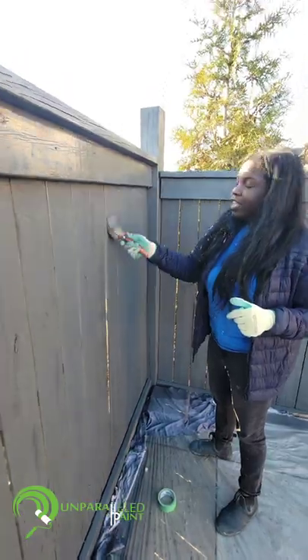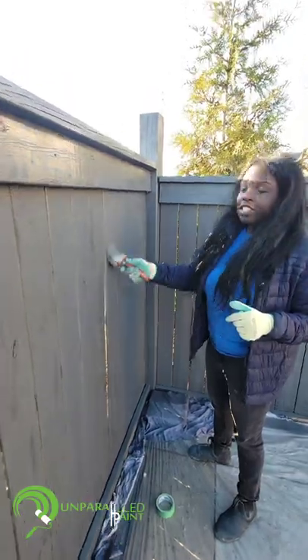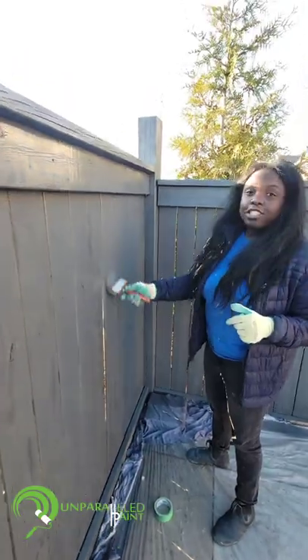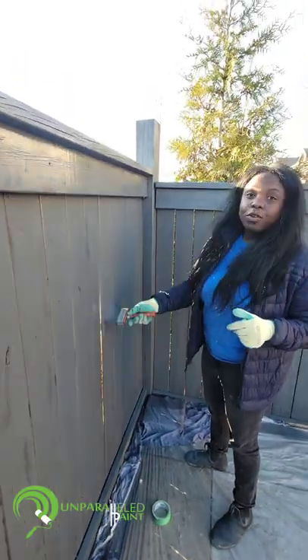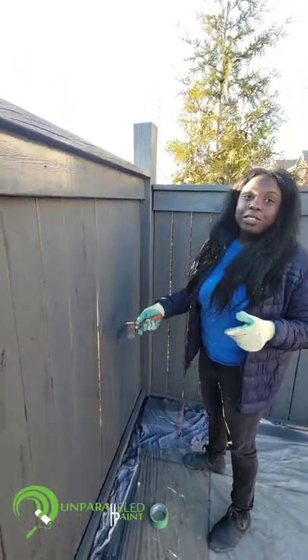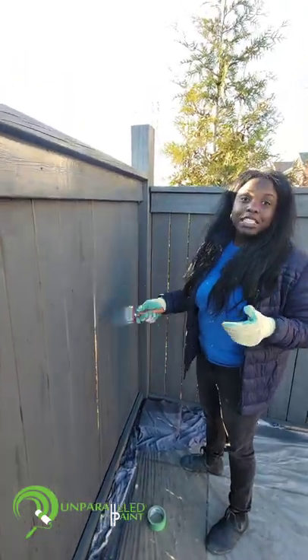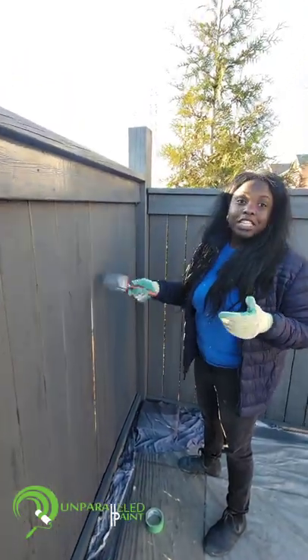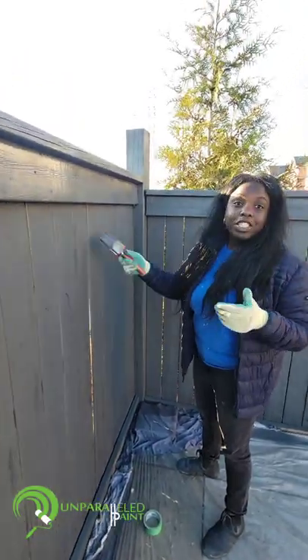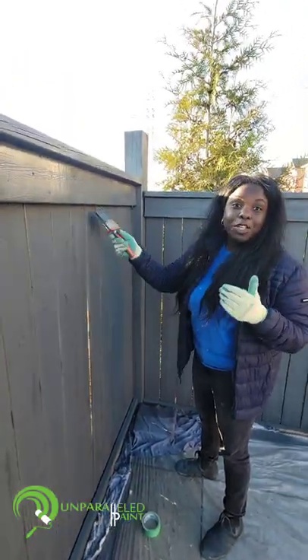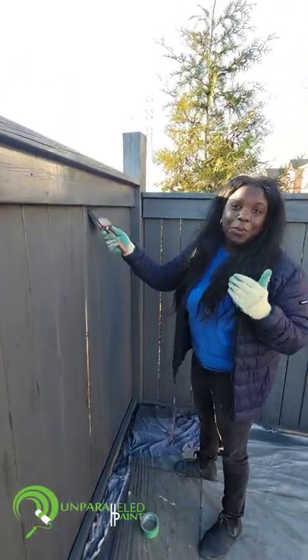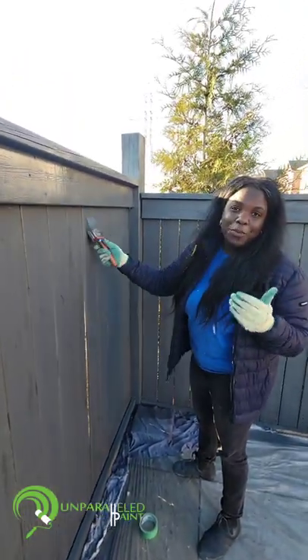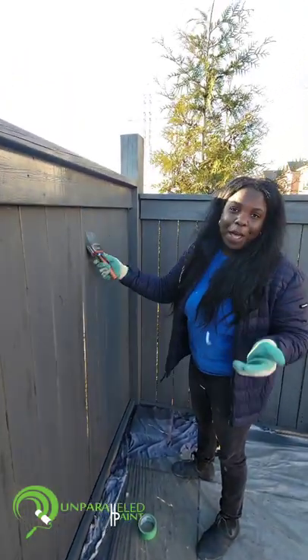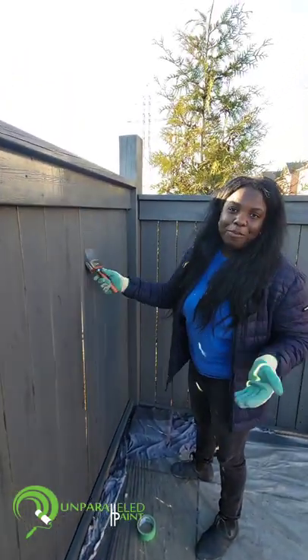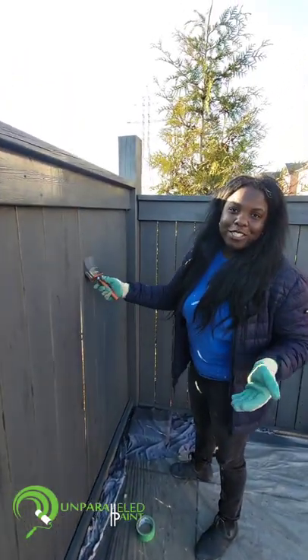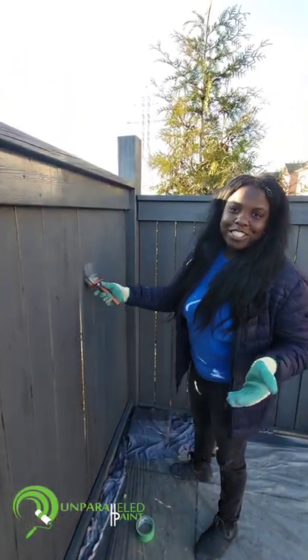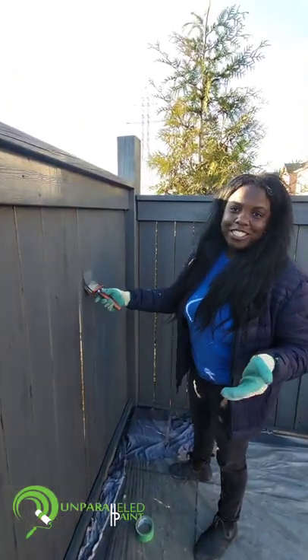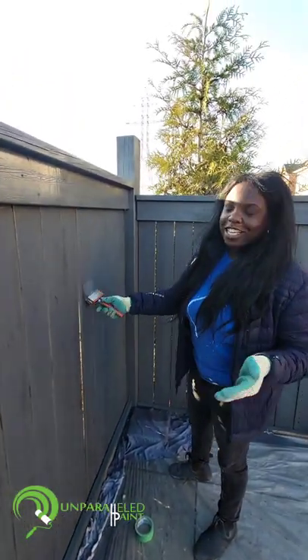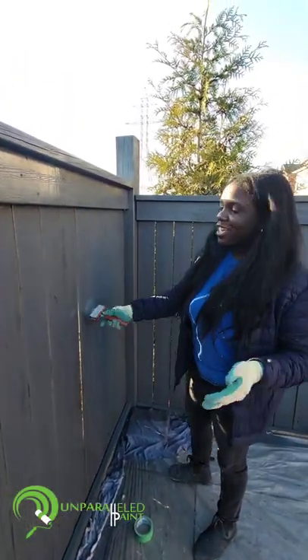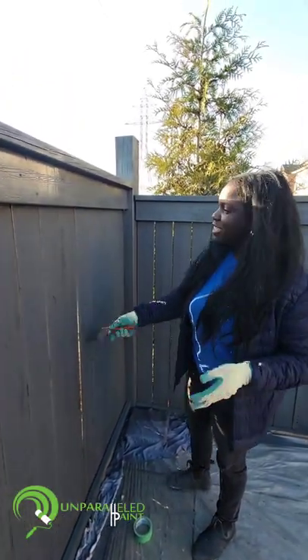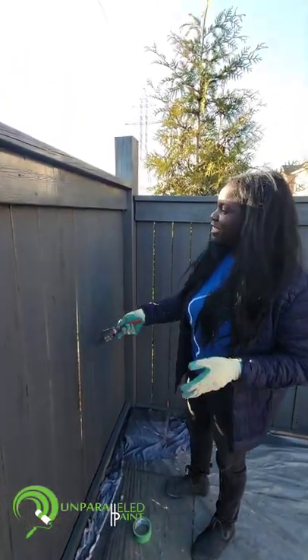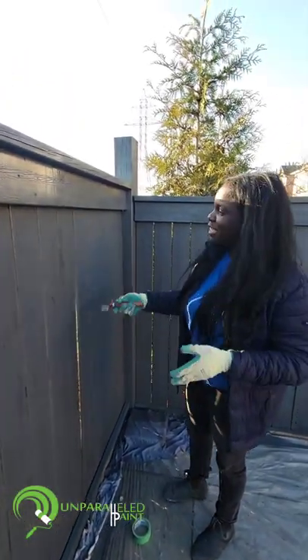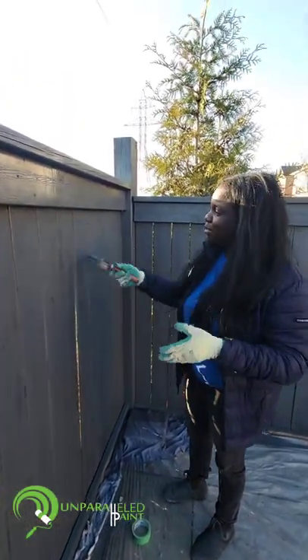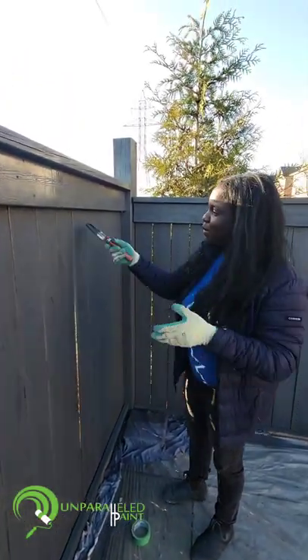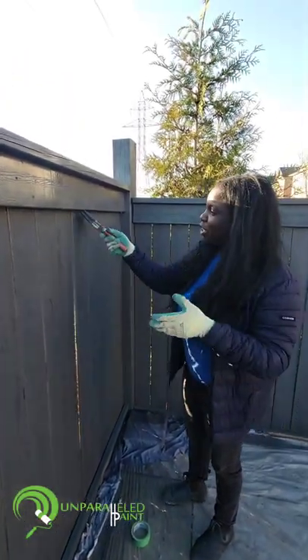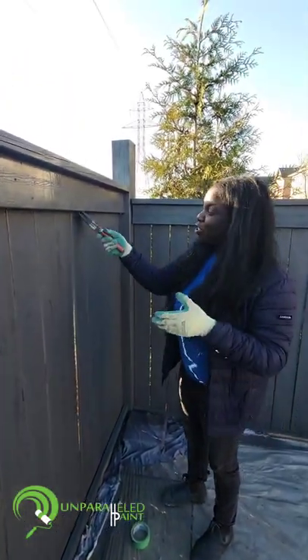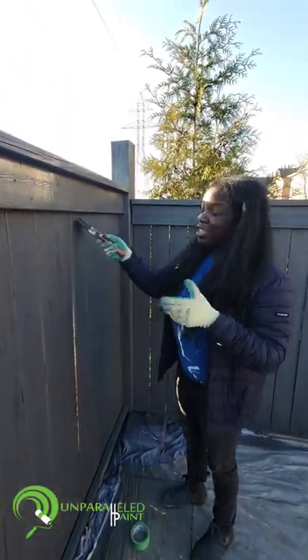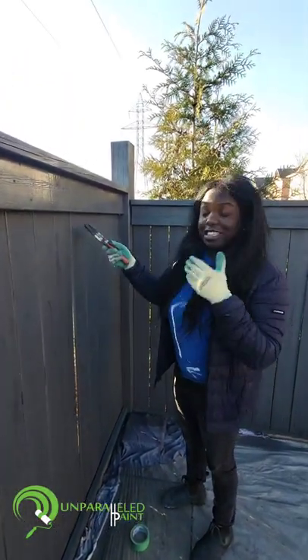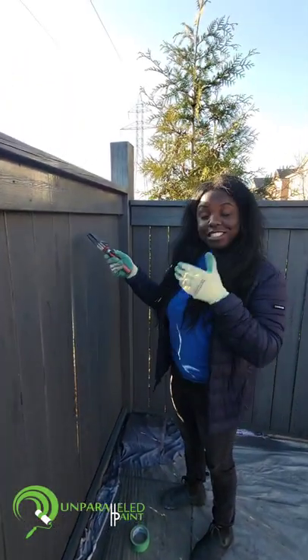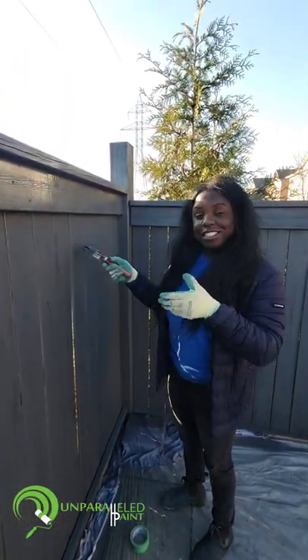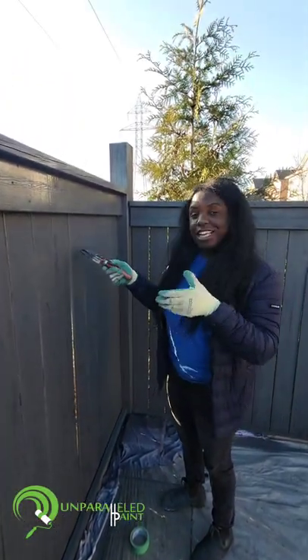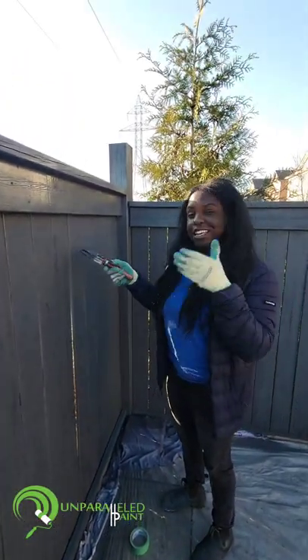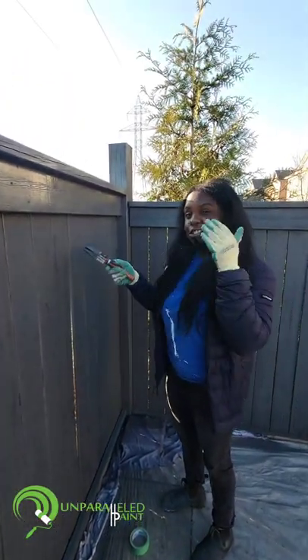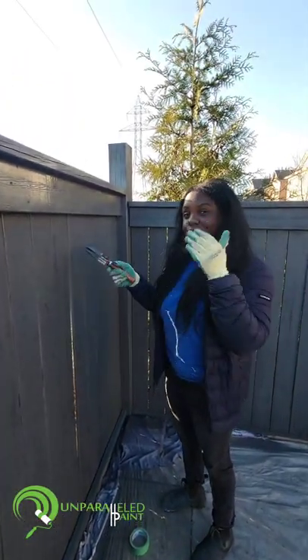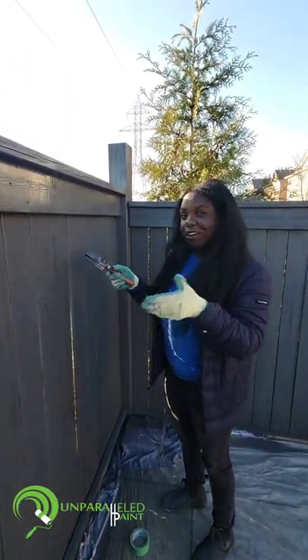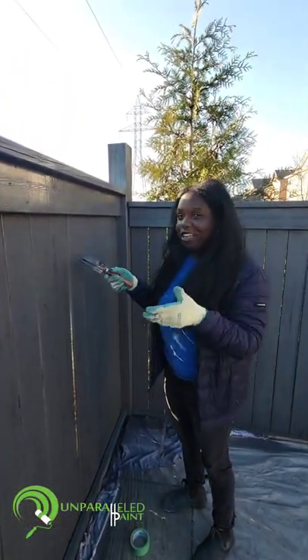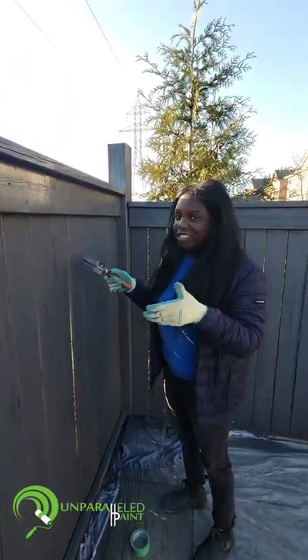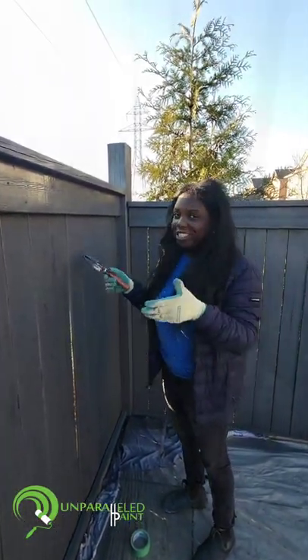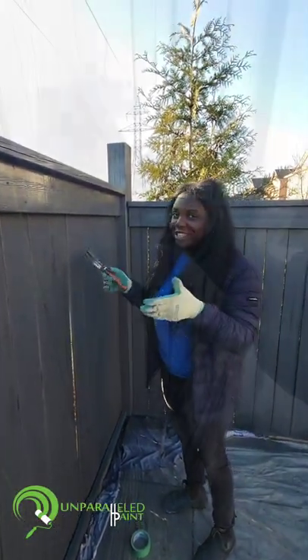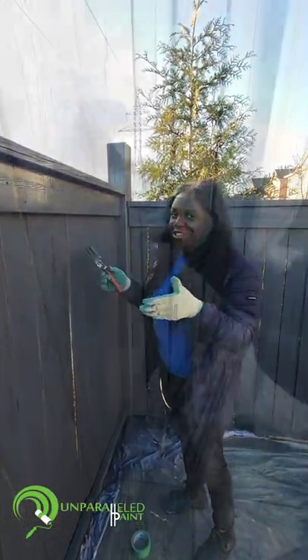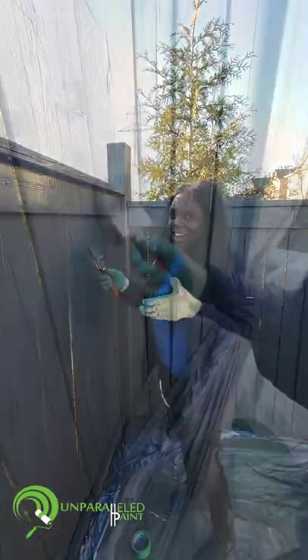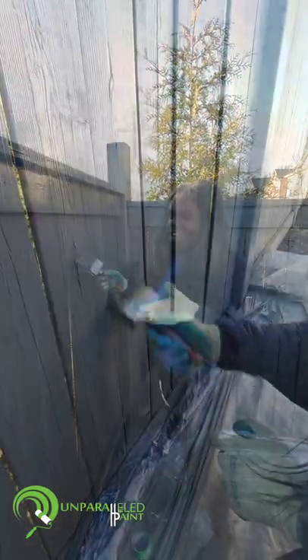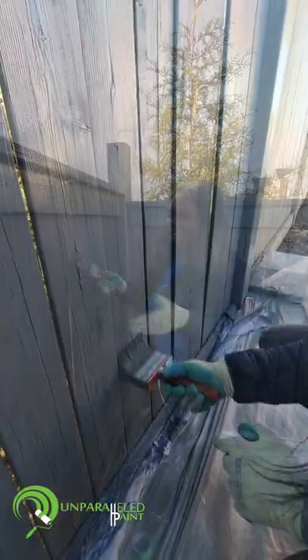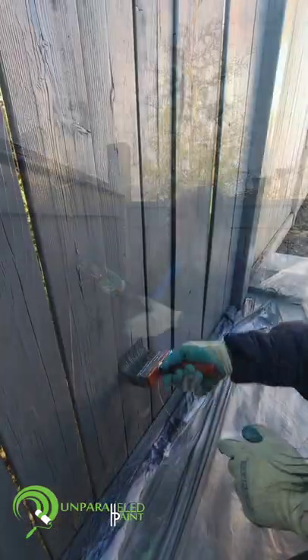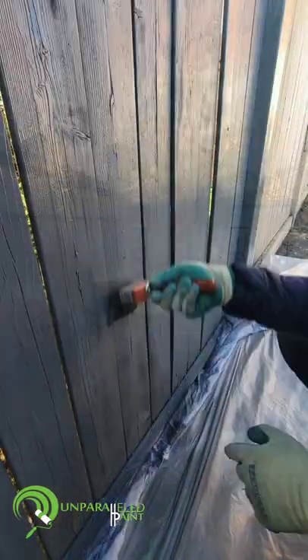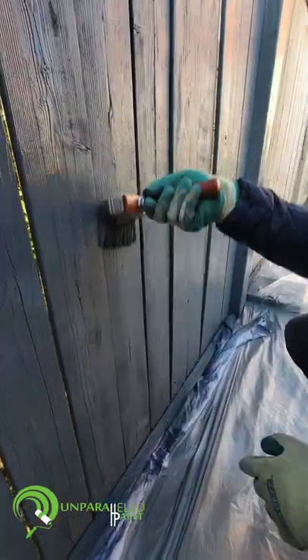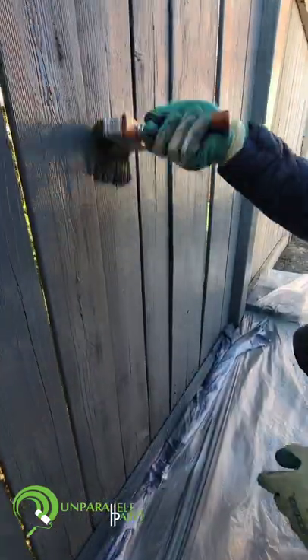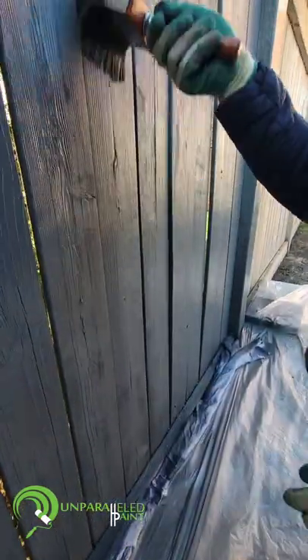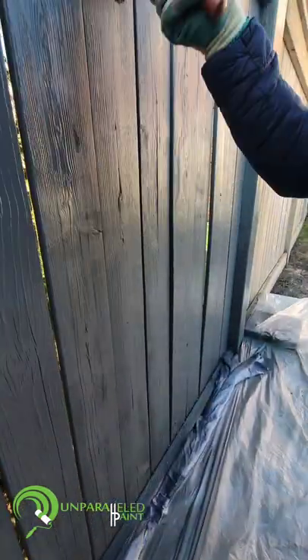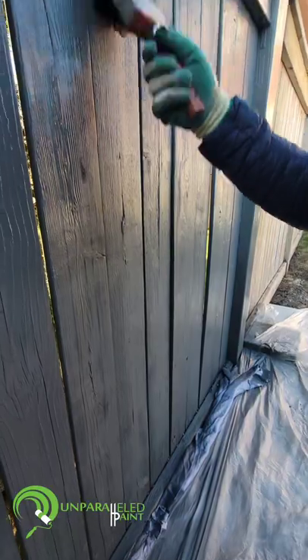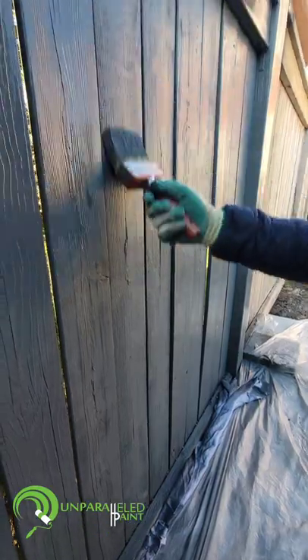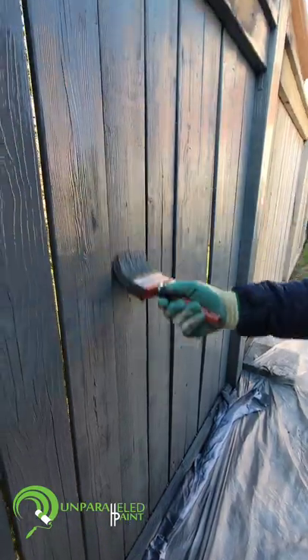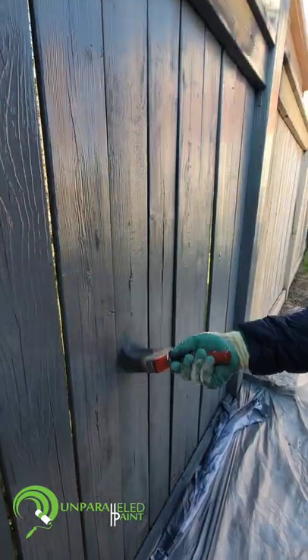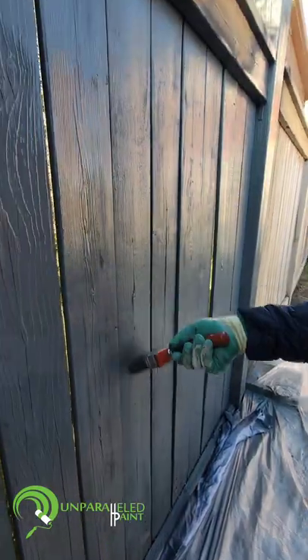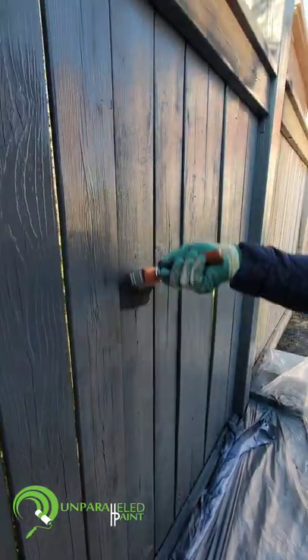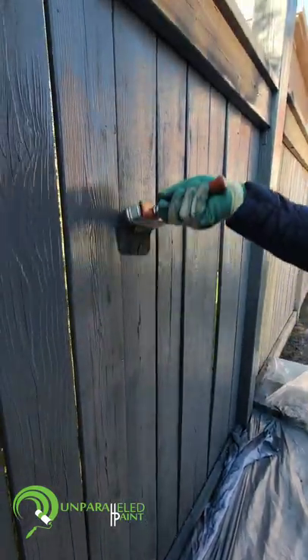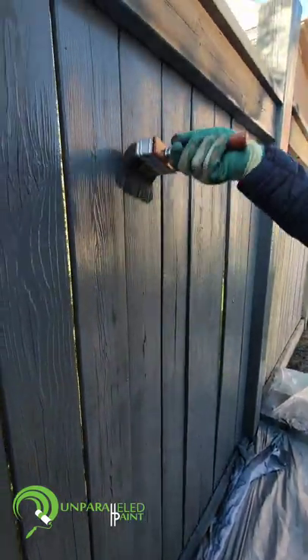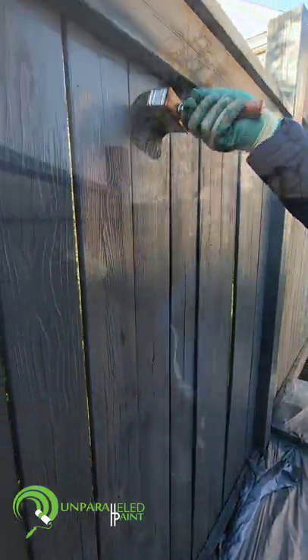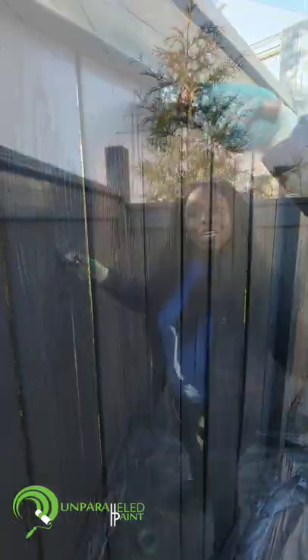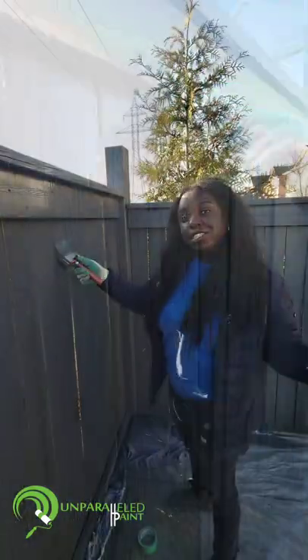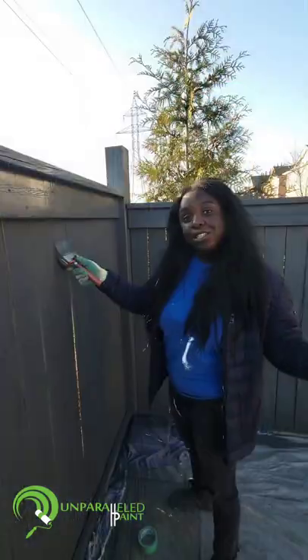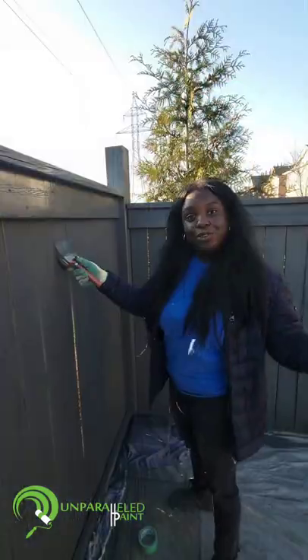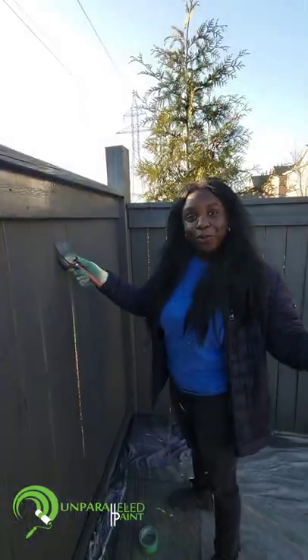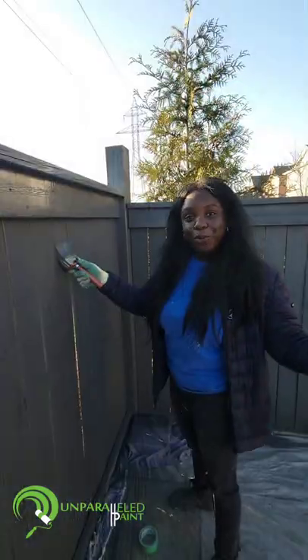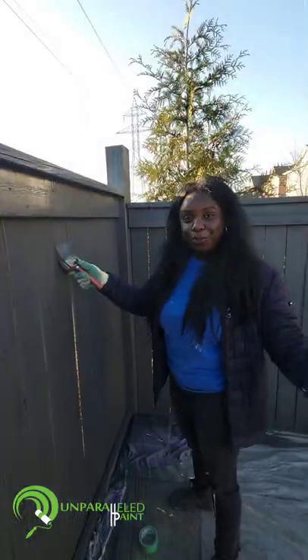So essentially what back brushing does is make sure that the stain gets right into the grain, protecting your fence and protecting your home.